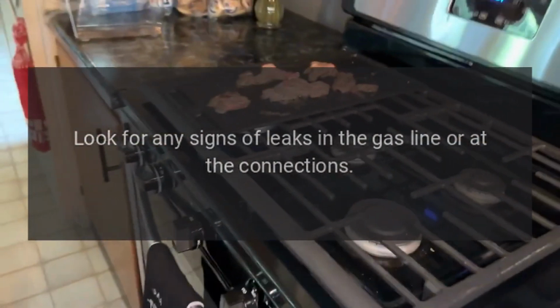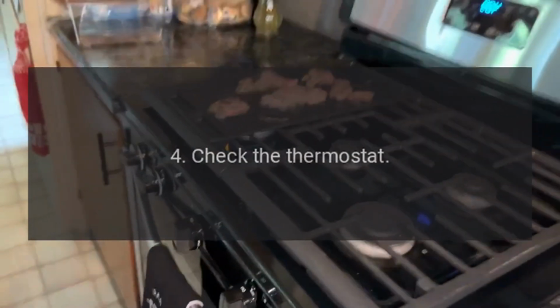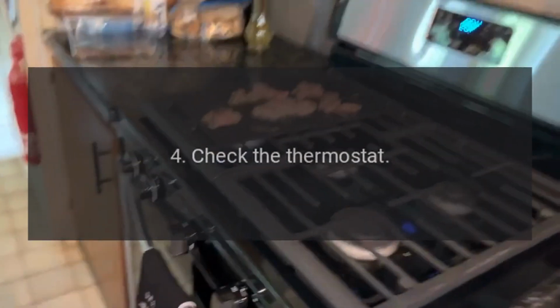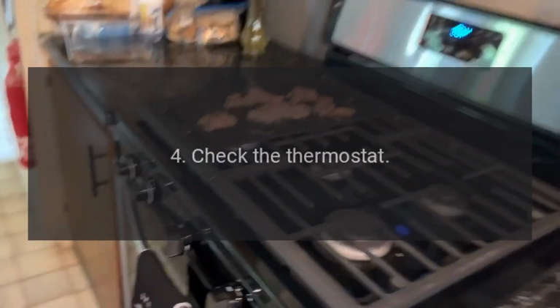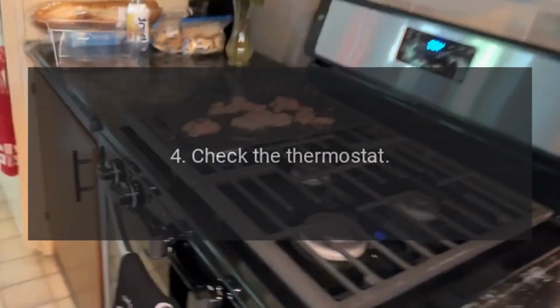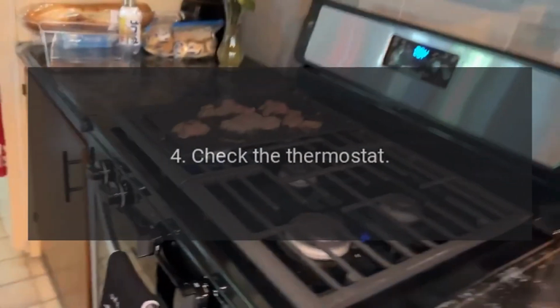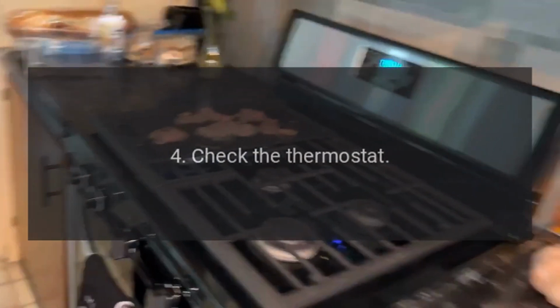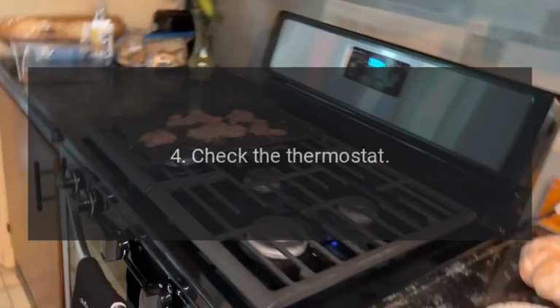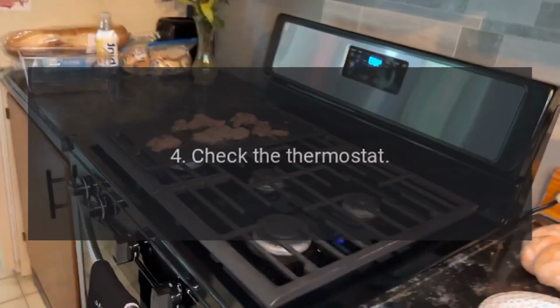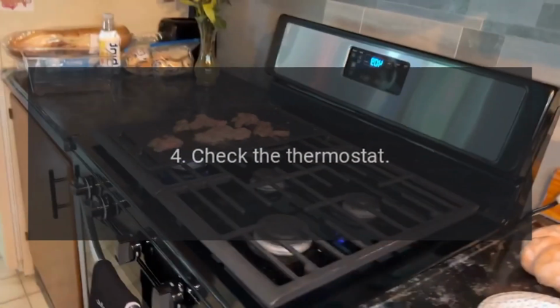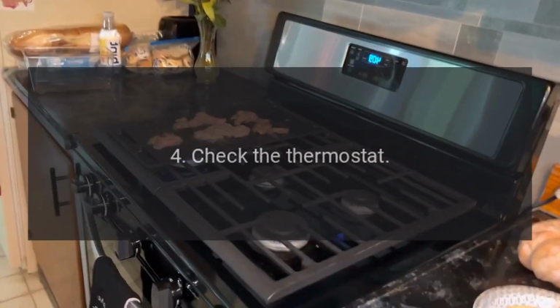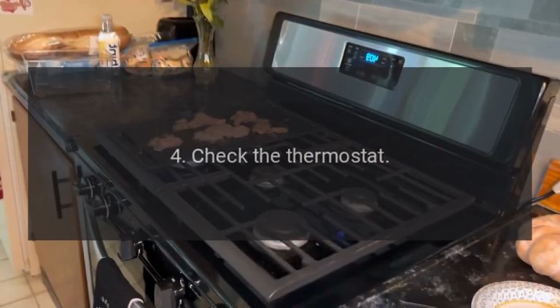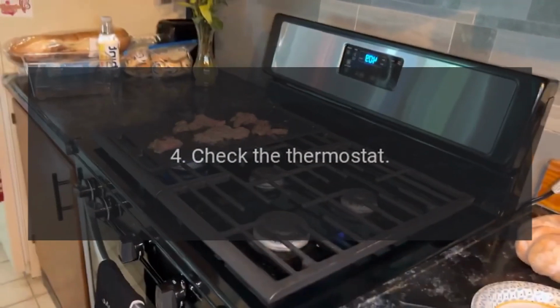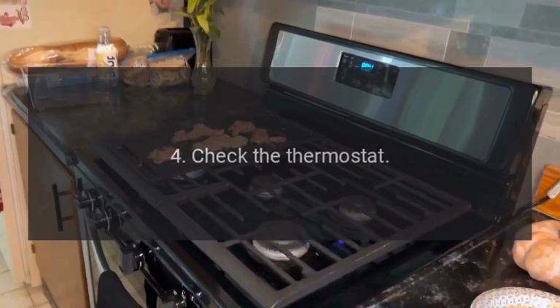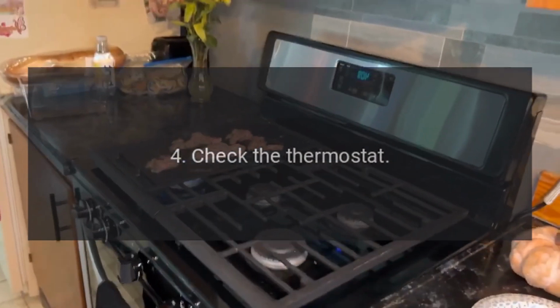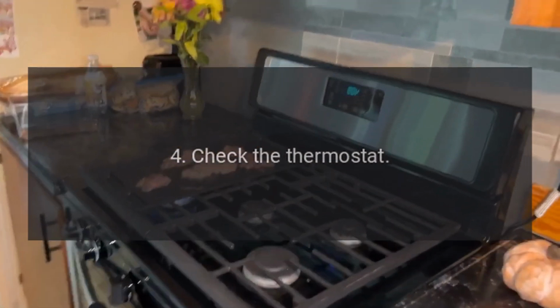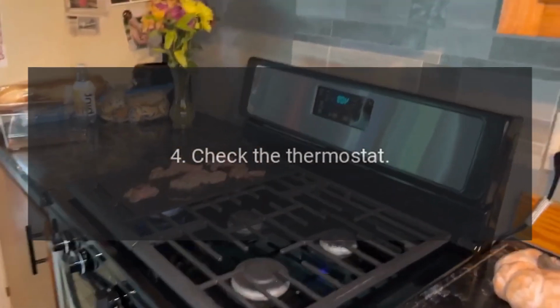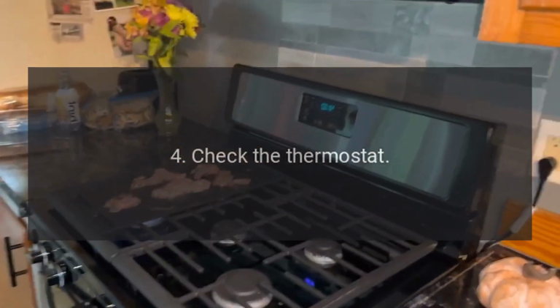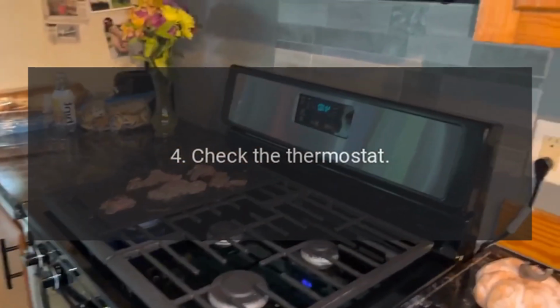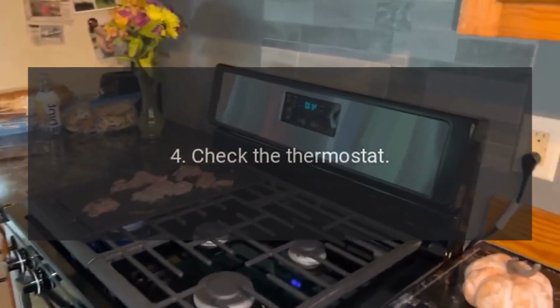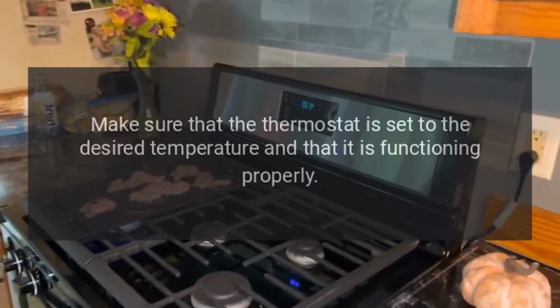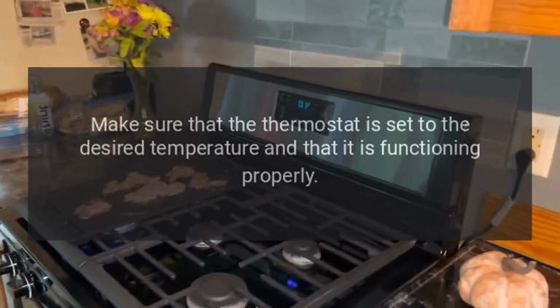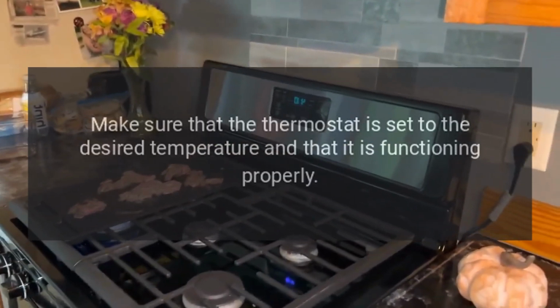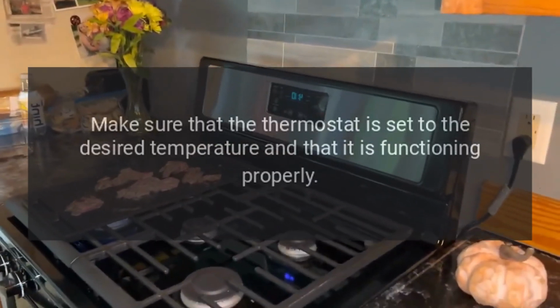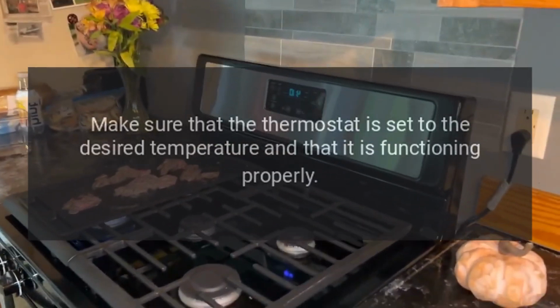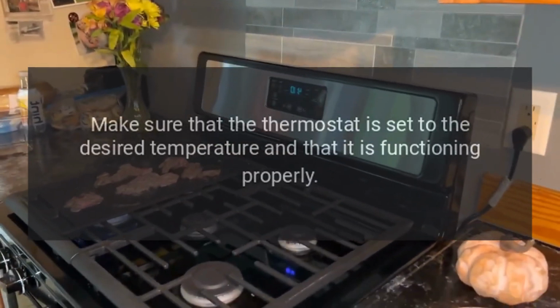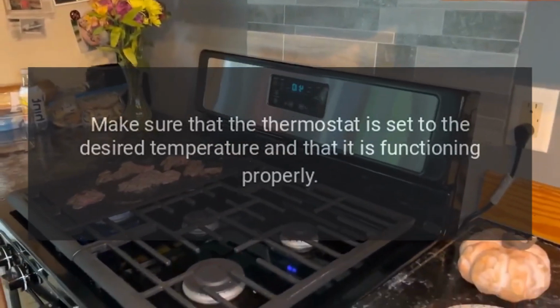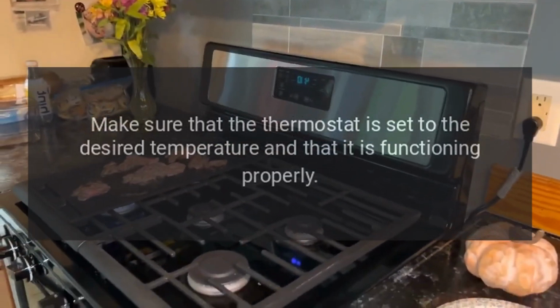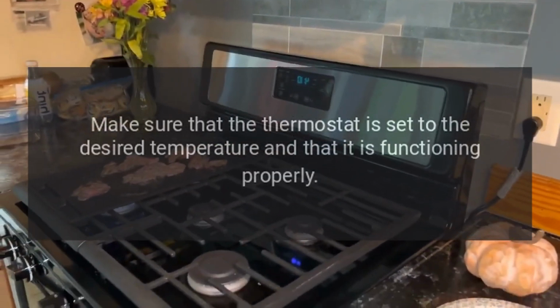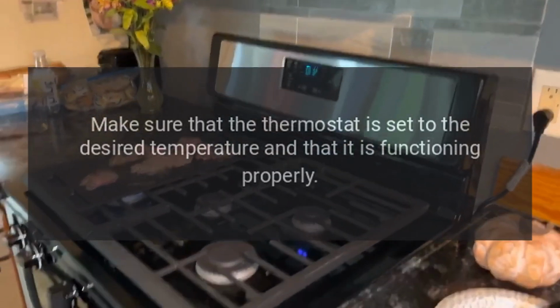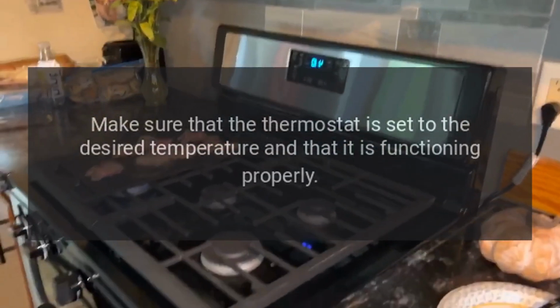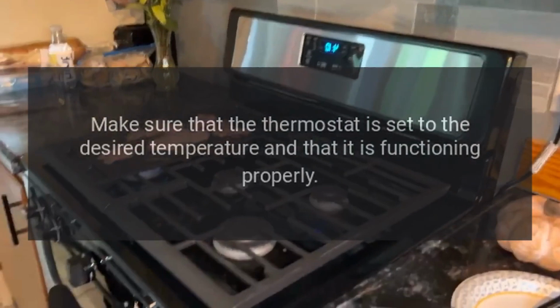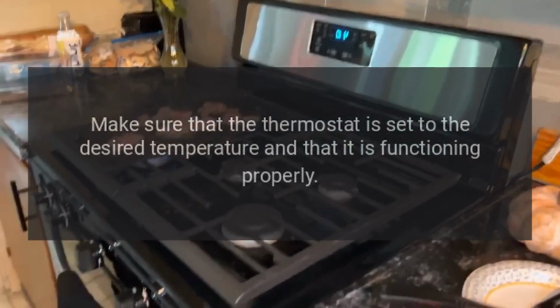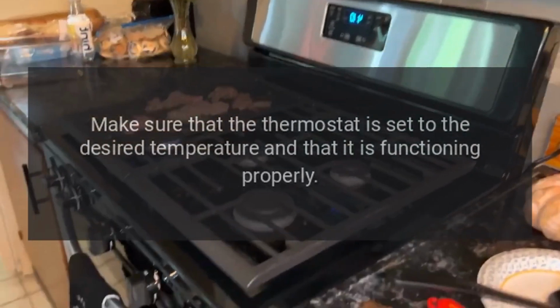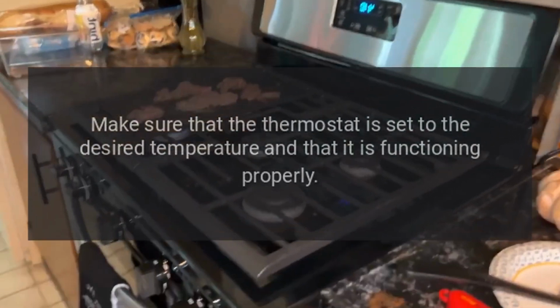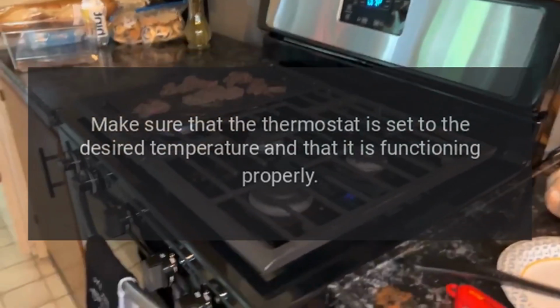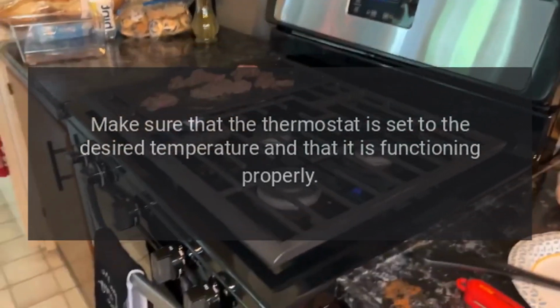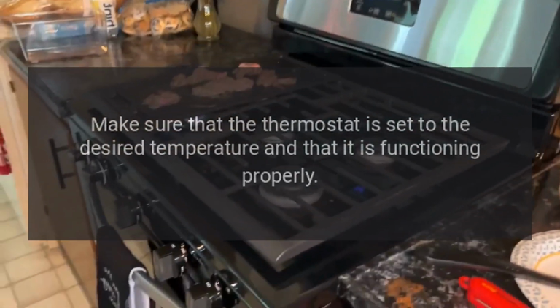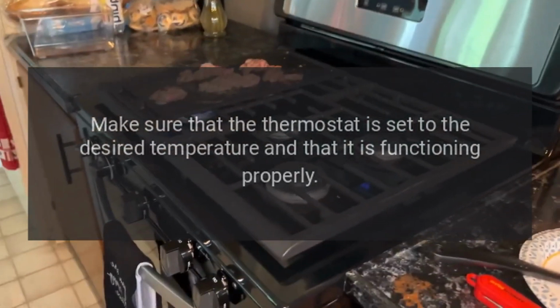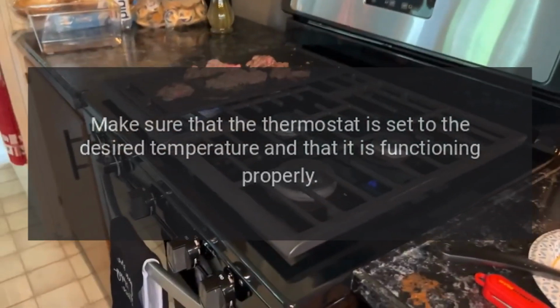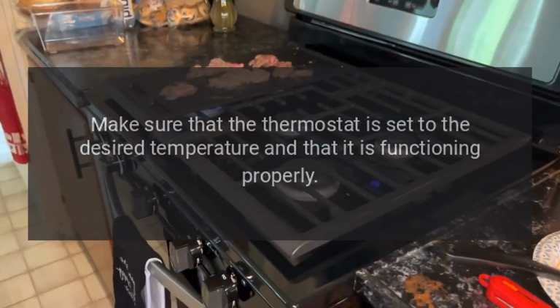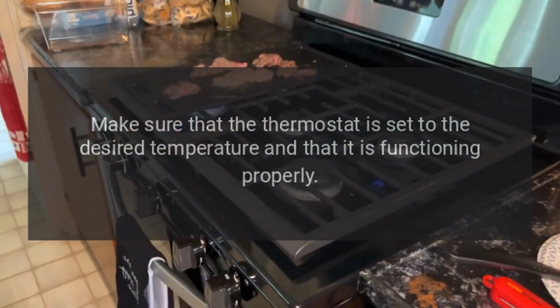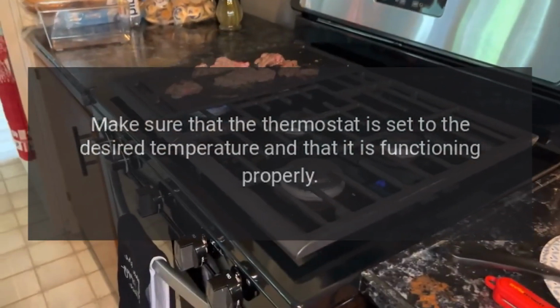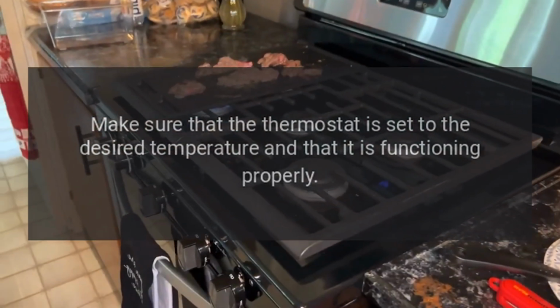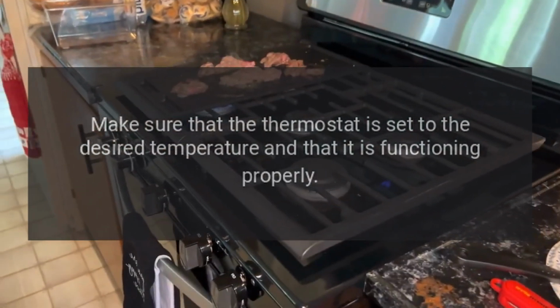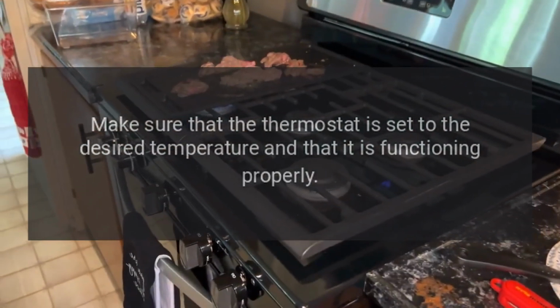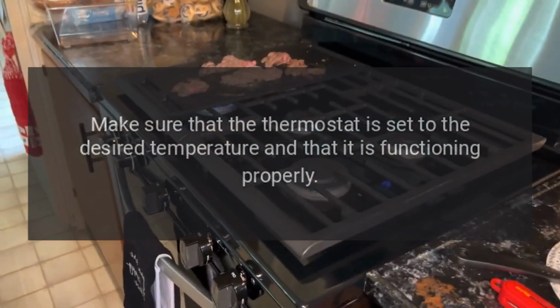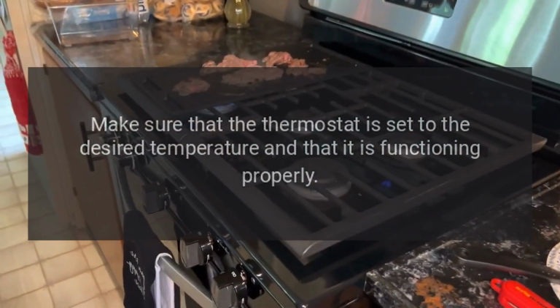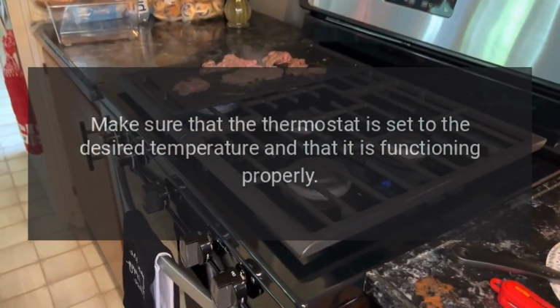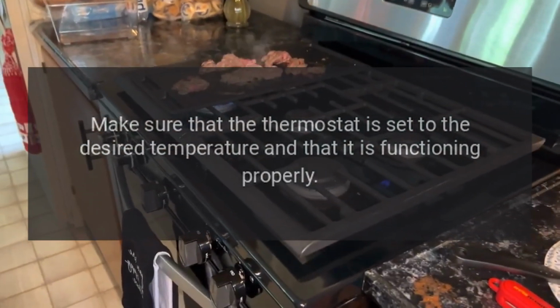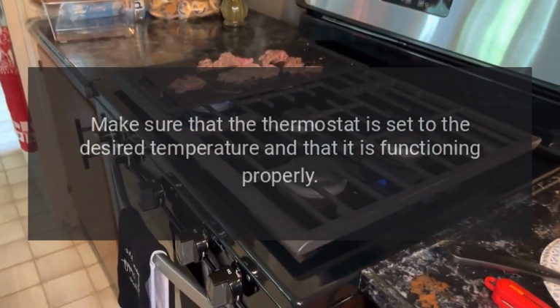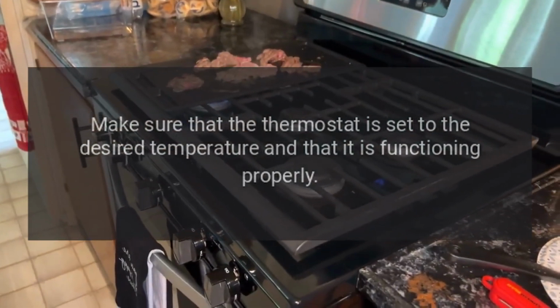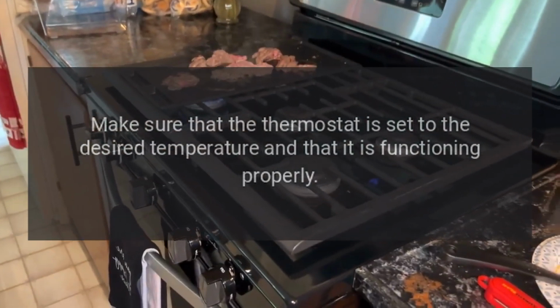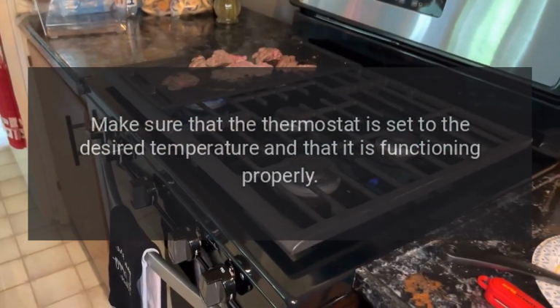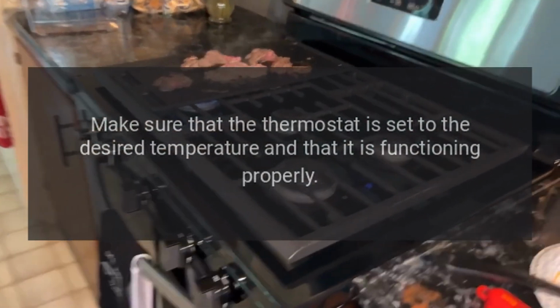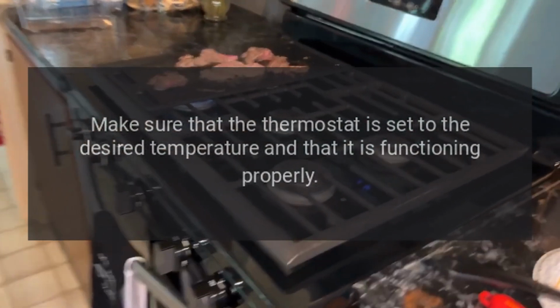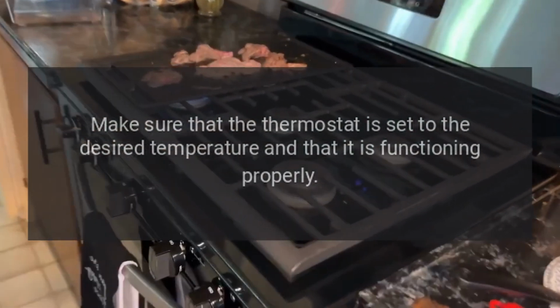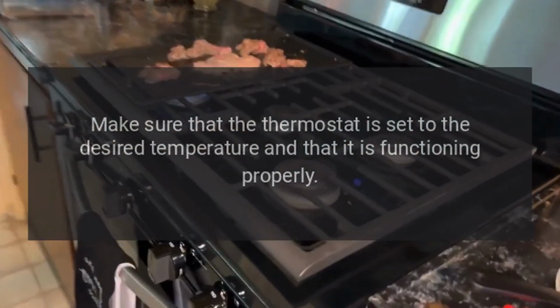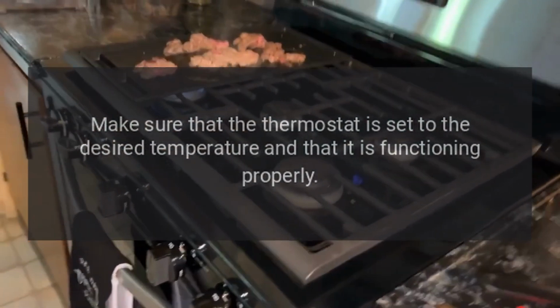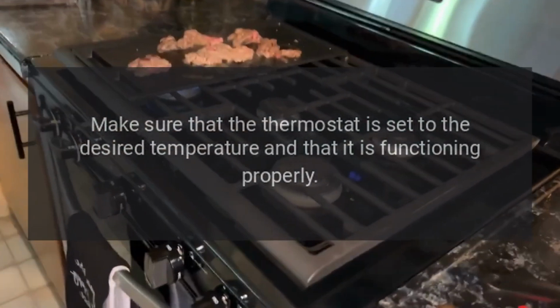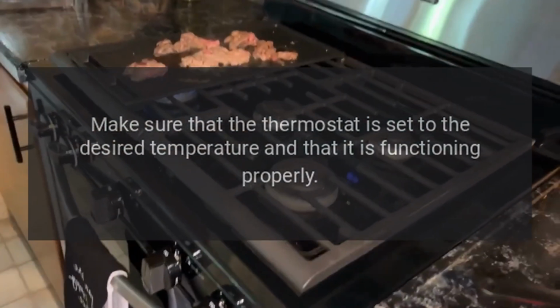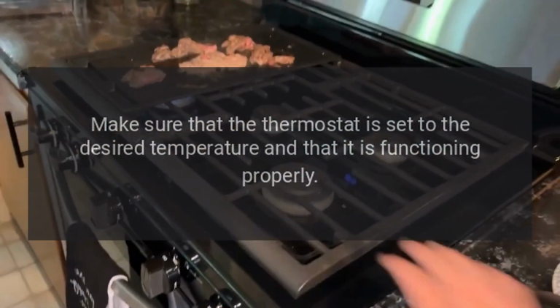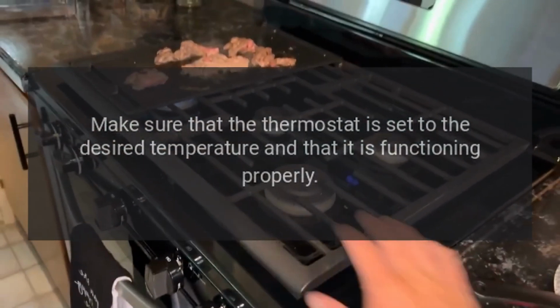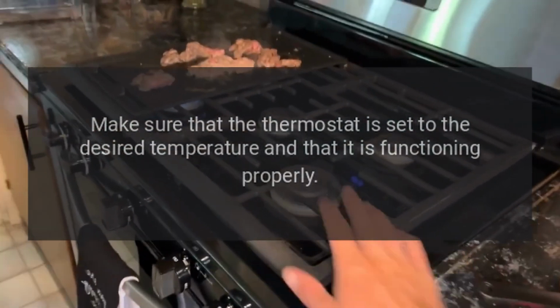4. Check the thermostat. Make sure that the thermostat is set to the desired temperature and that it is functioning properly.